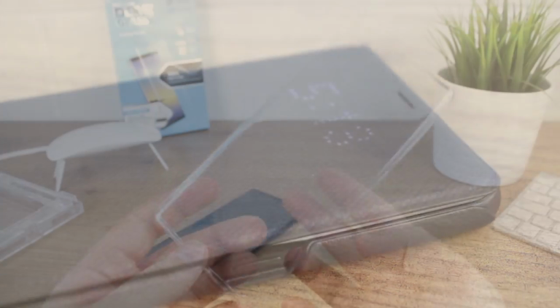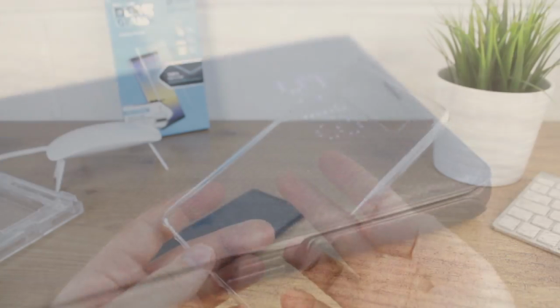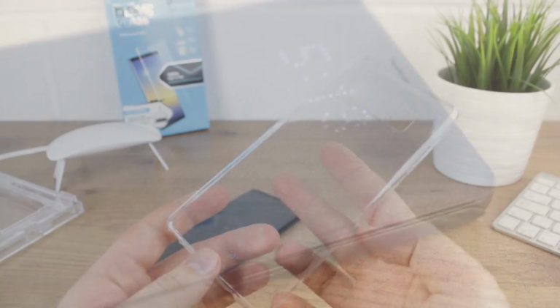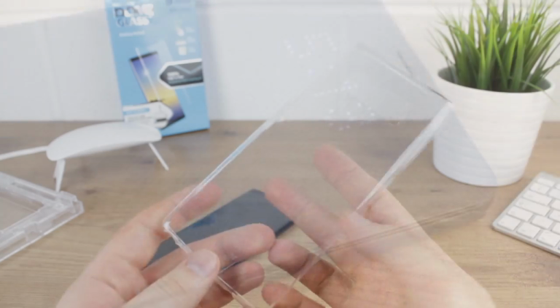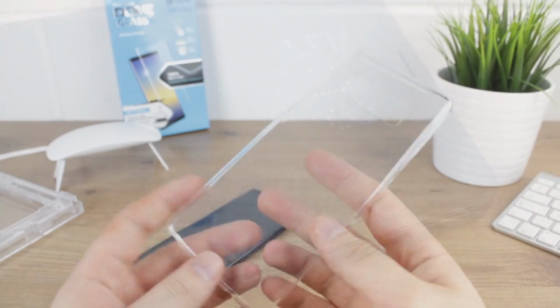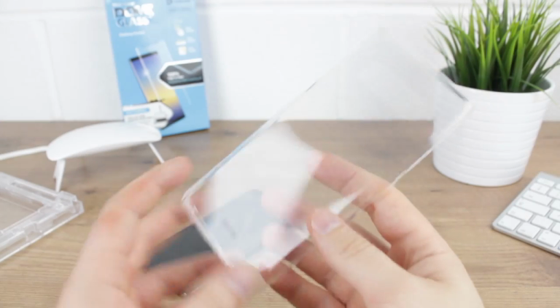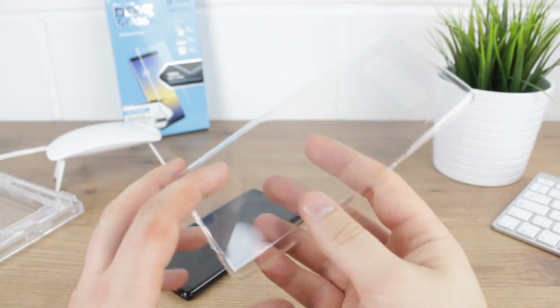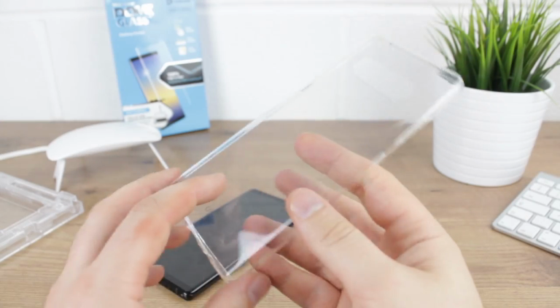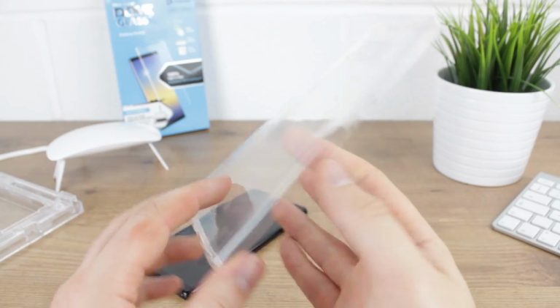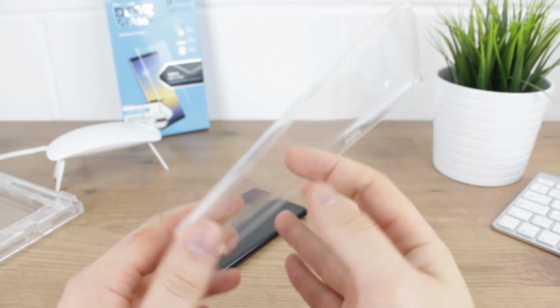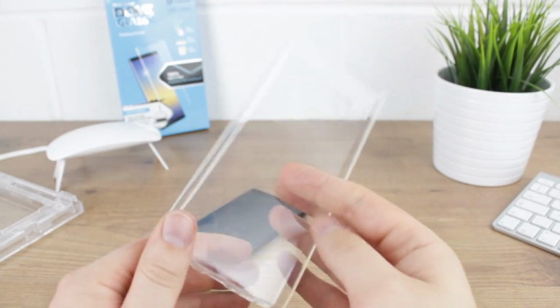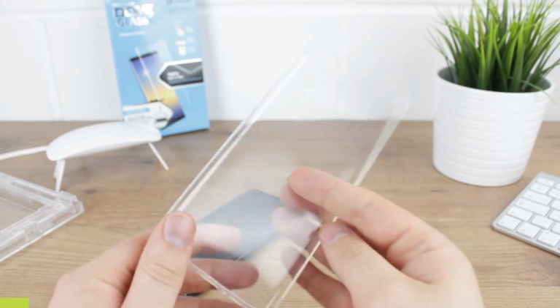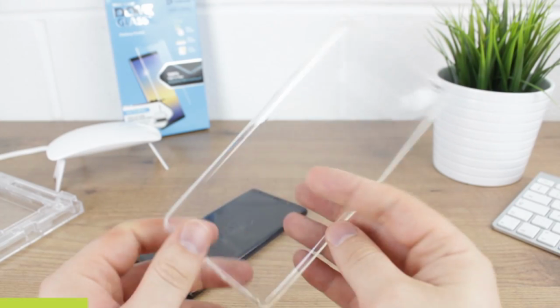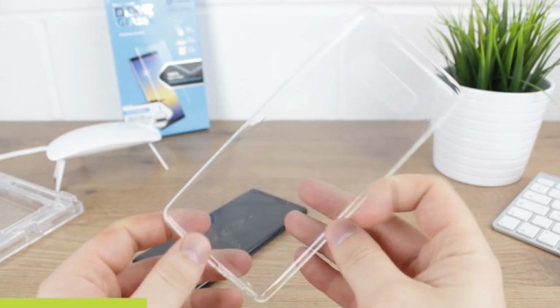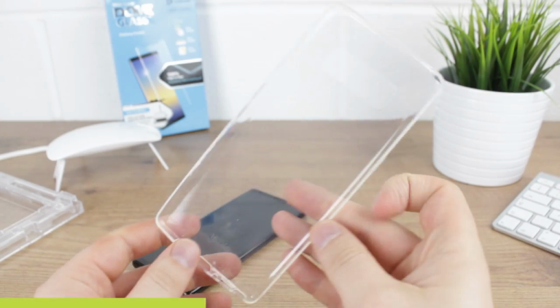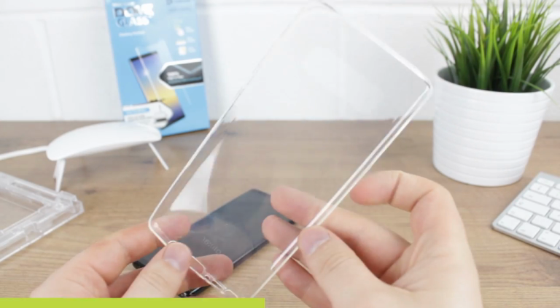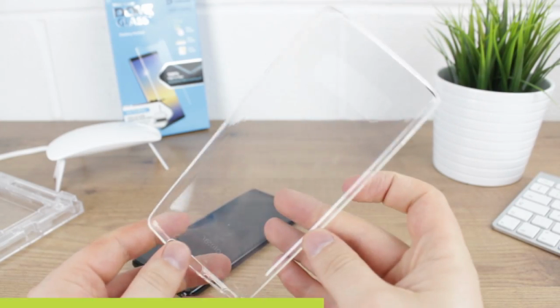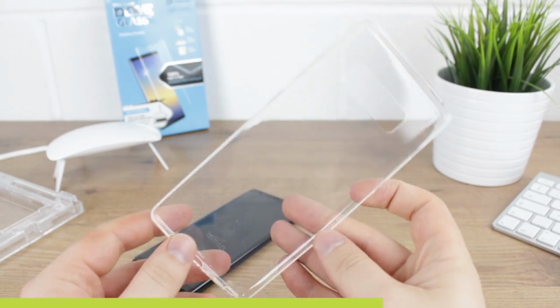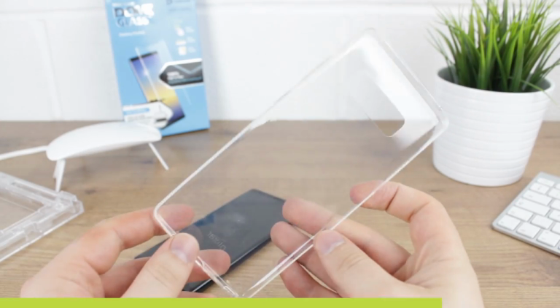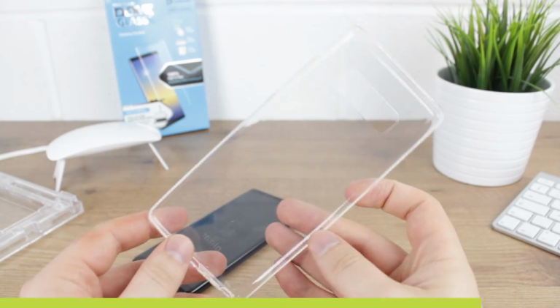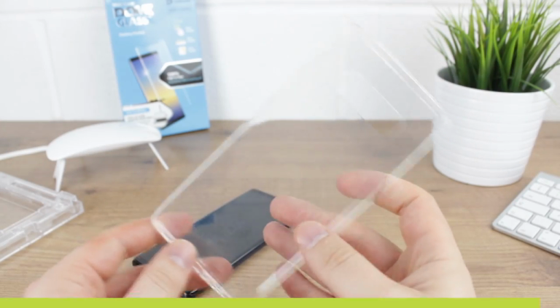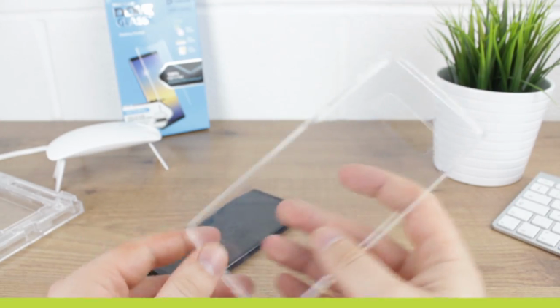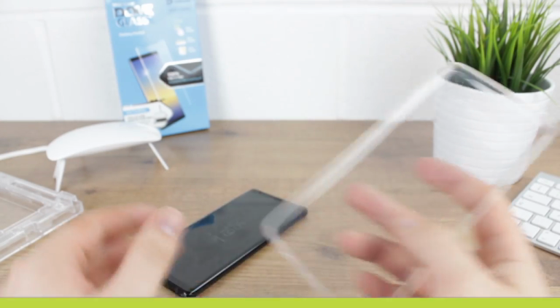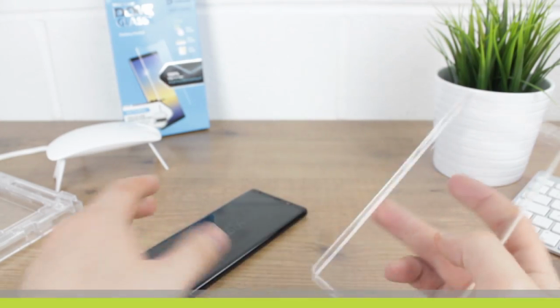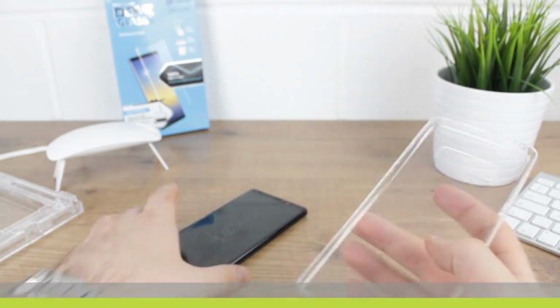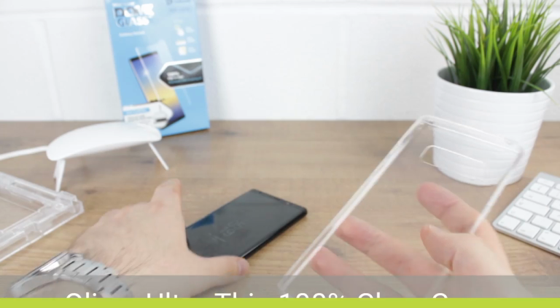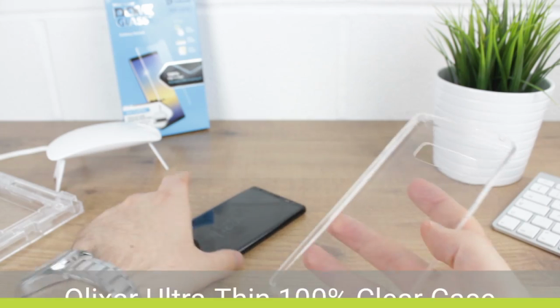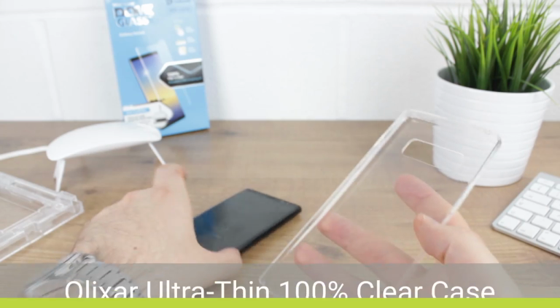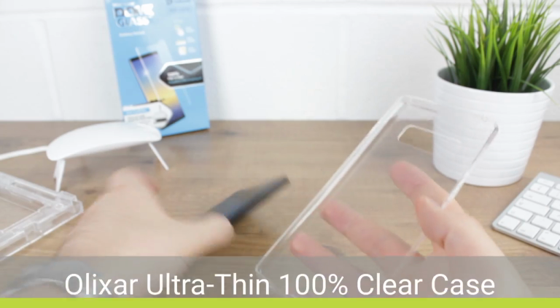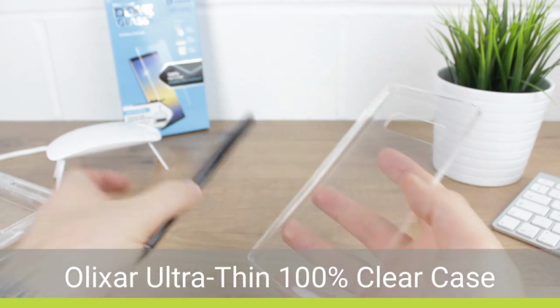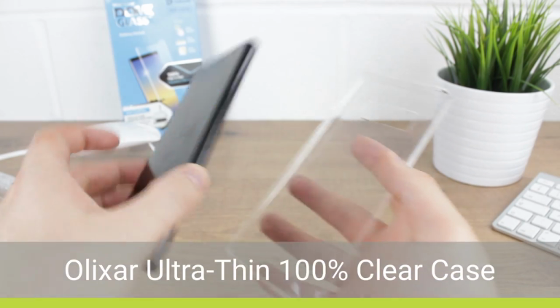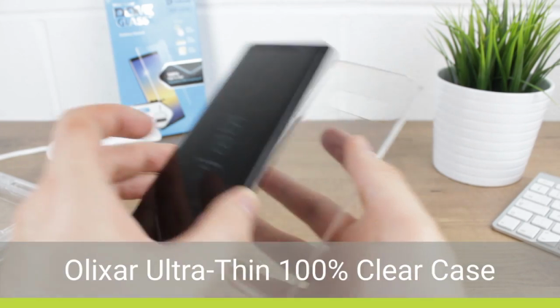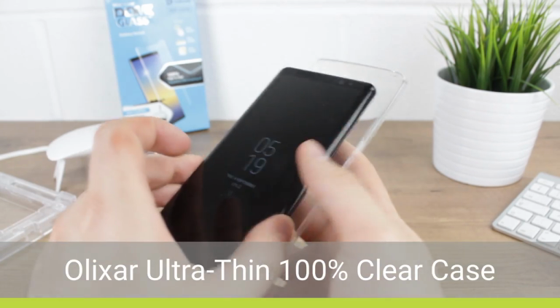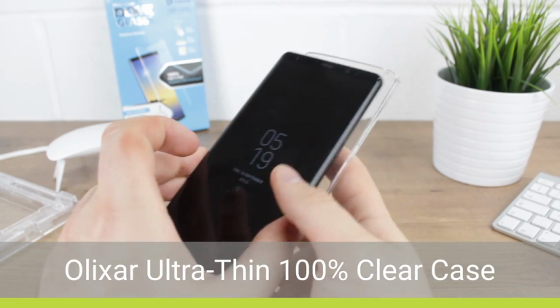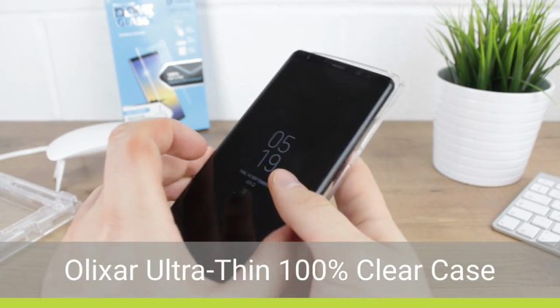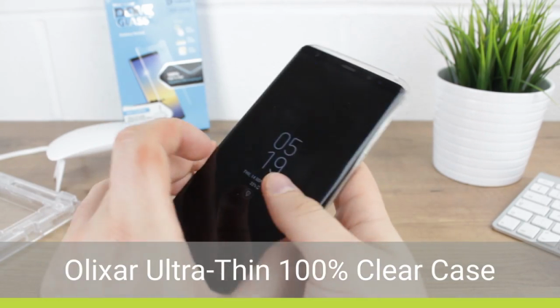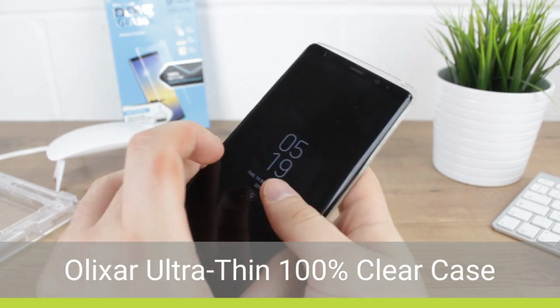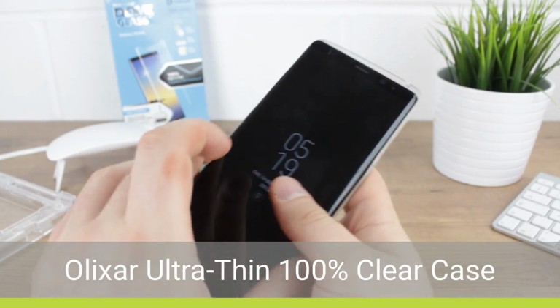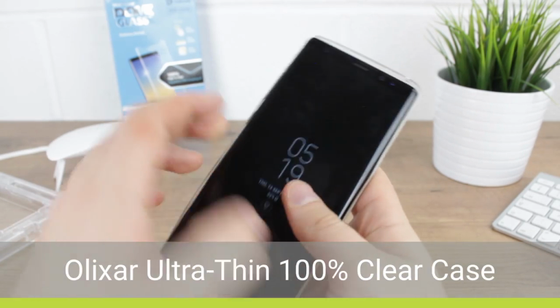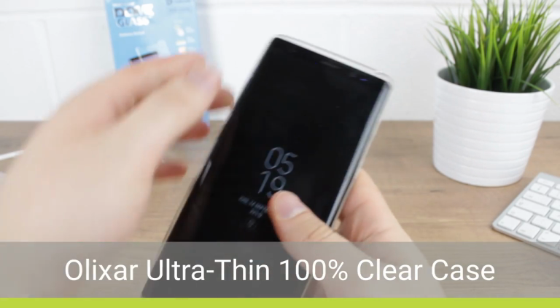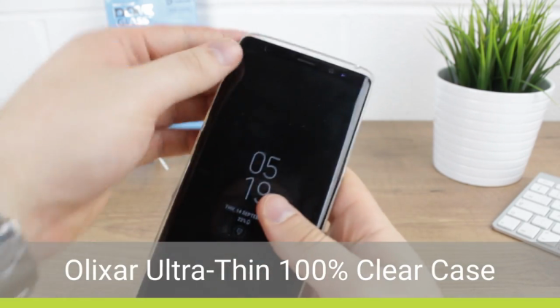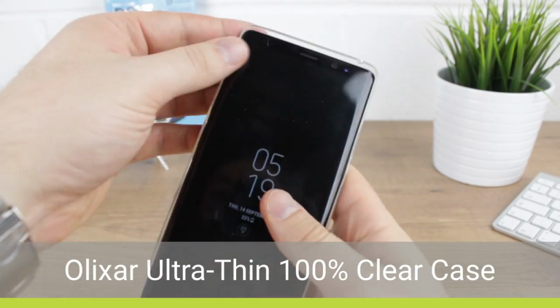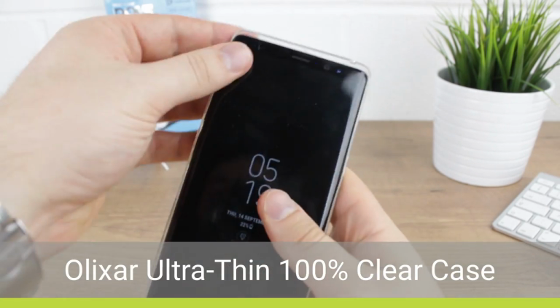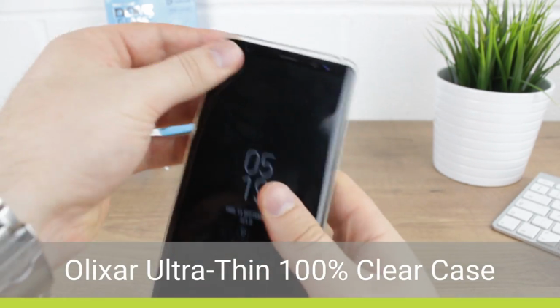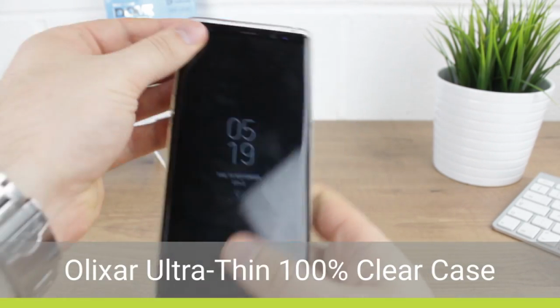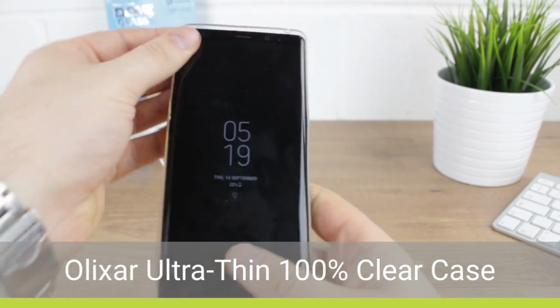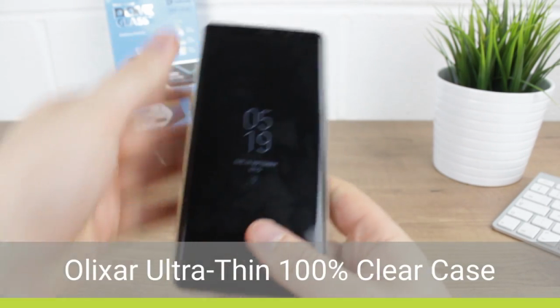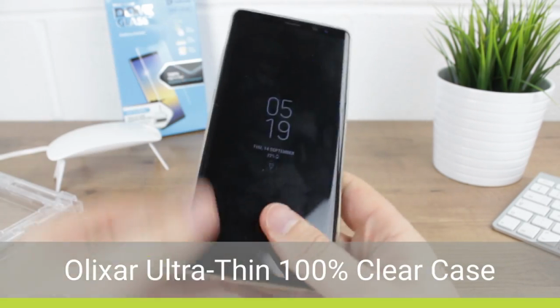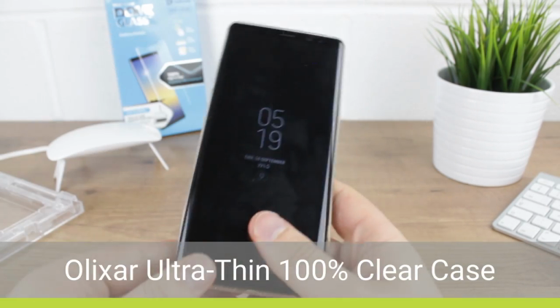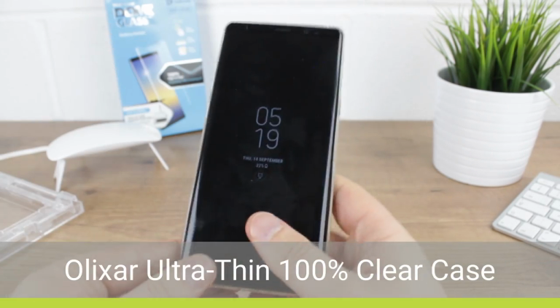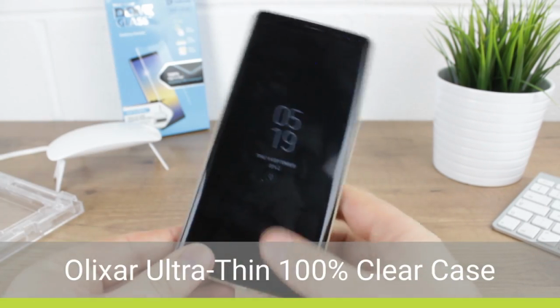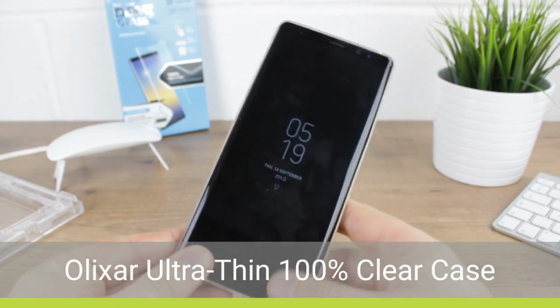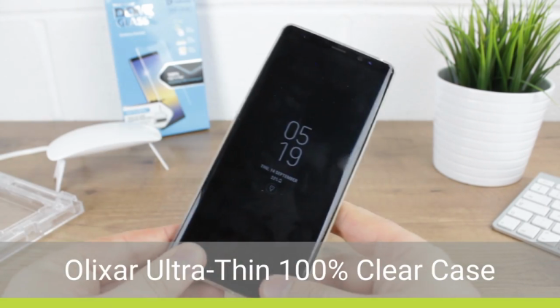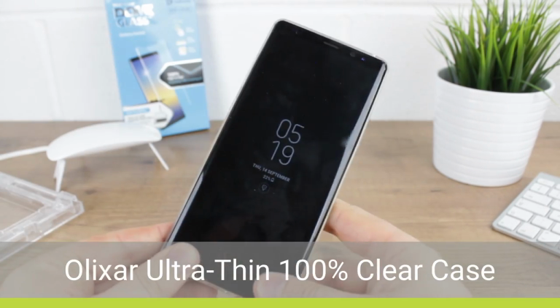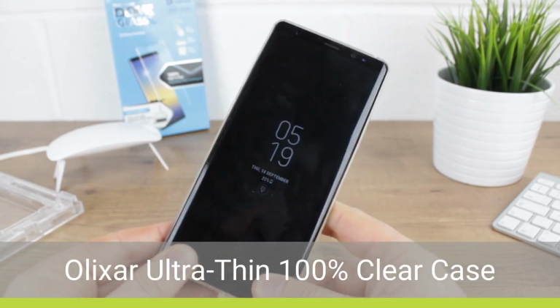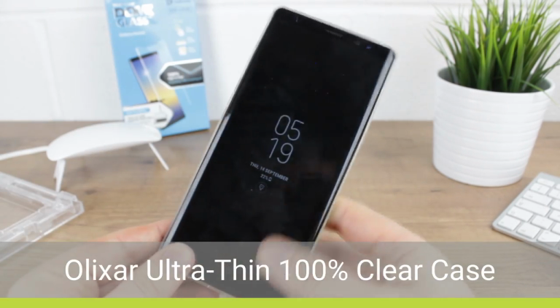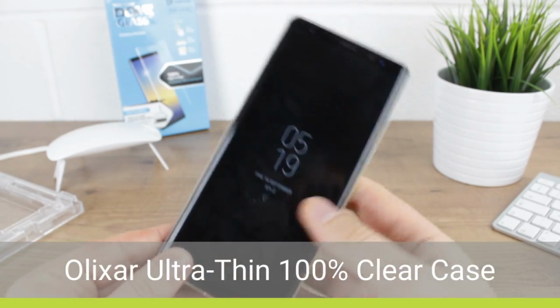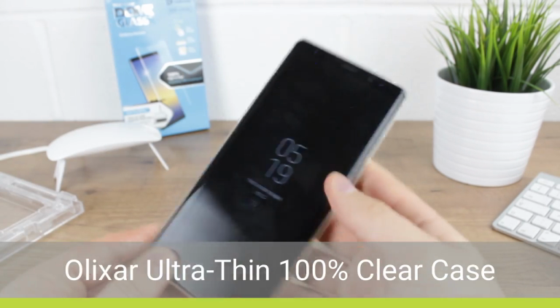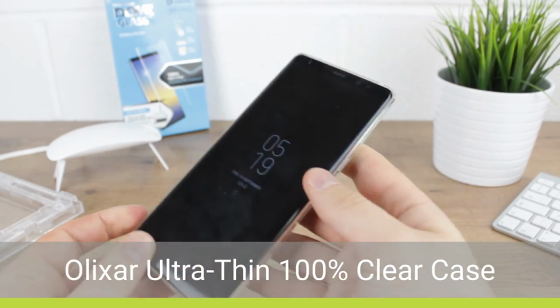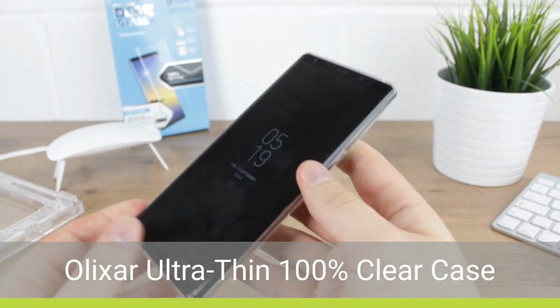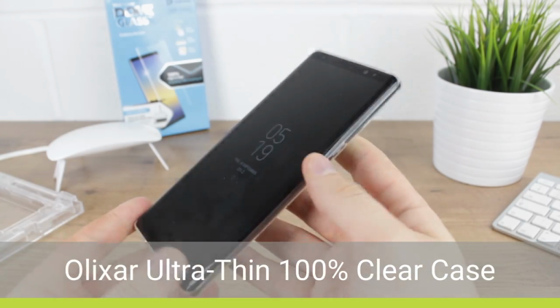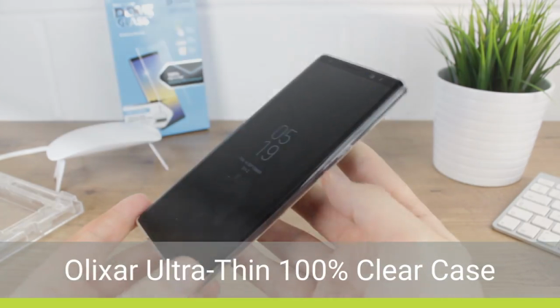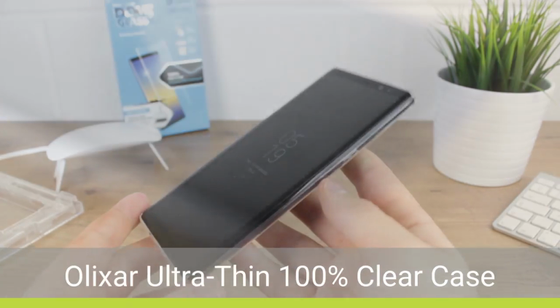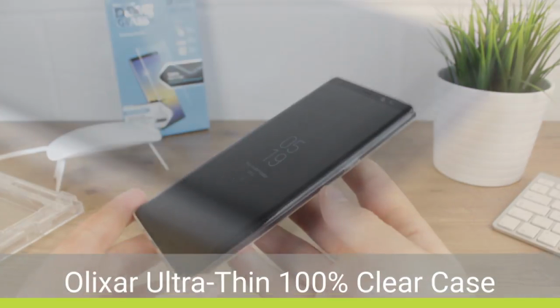Now we'll be taking a look at a selection of cases from Elixir, with the first up being their ultra-thin case which, as you can see, fits fine.